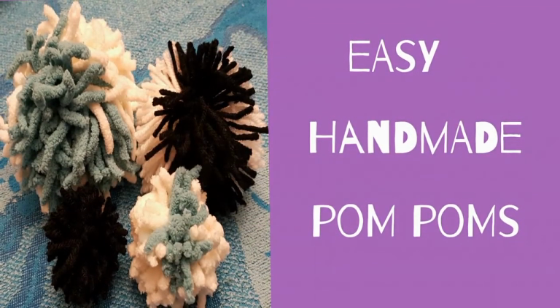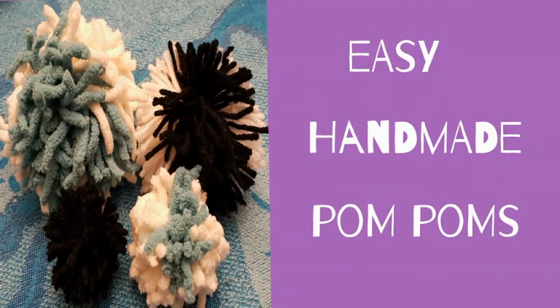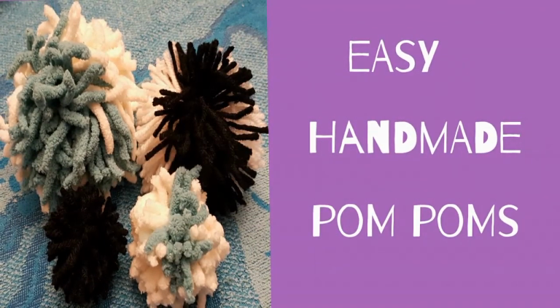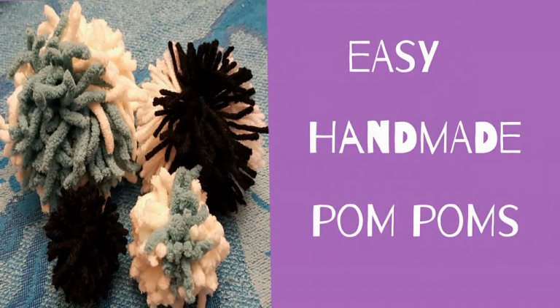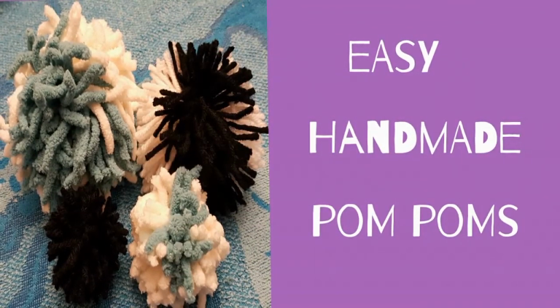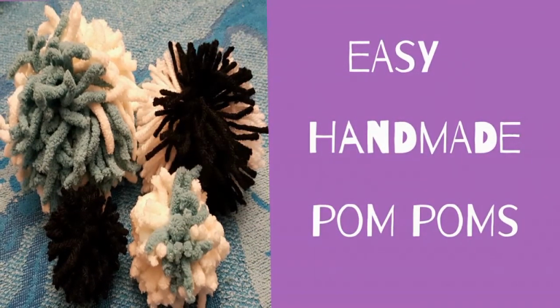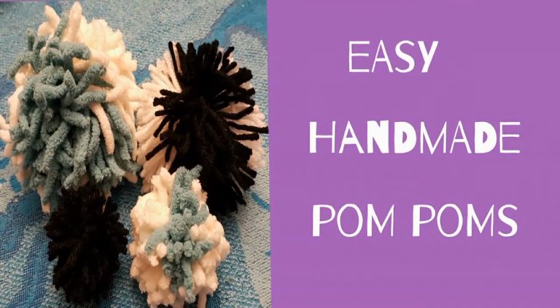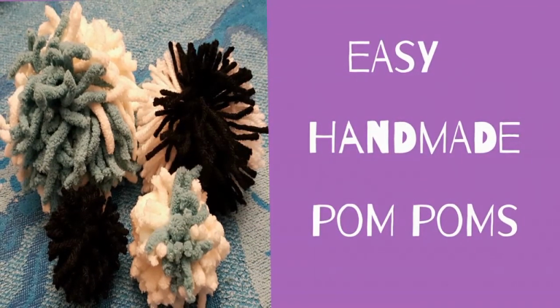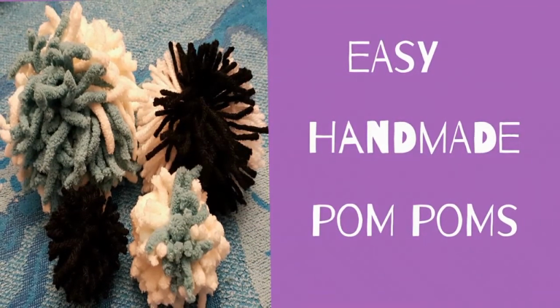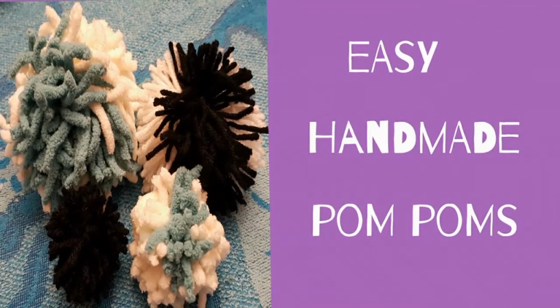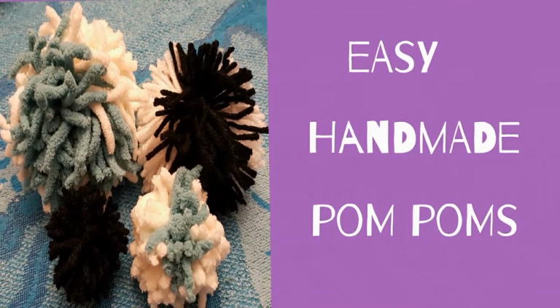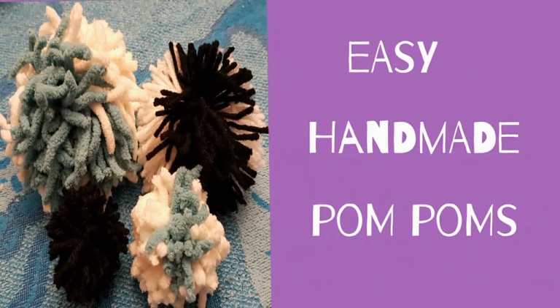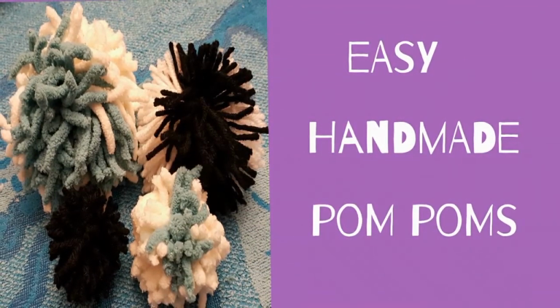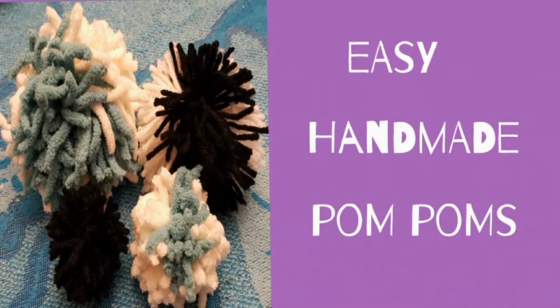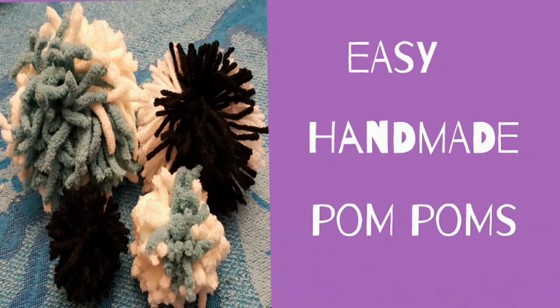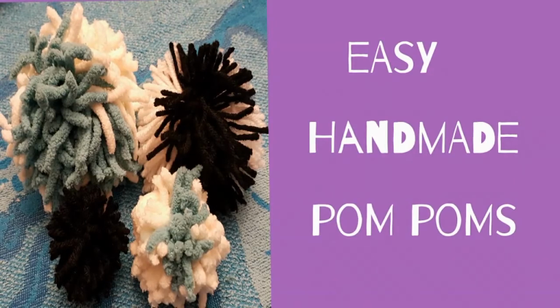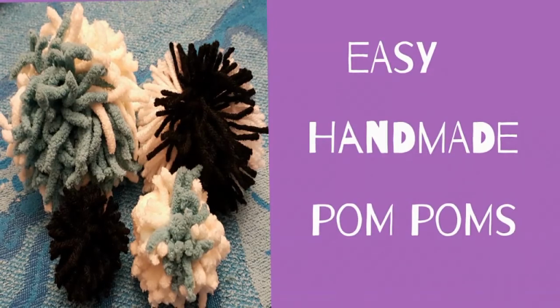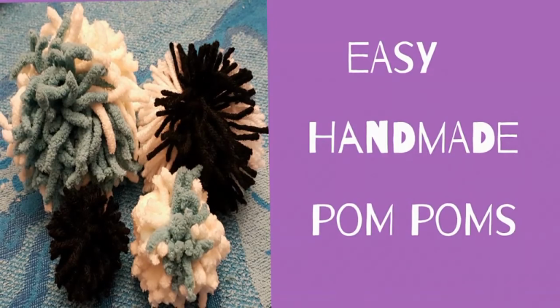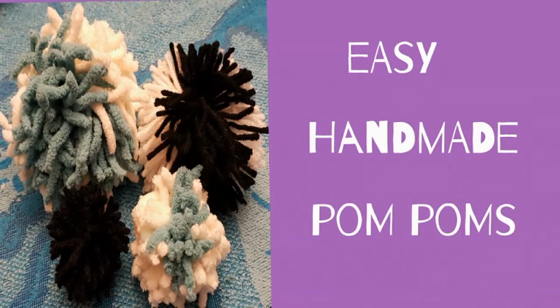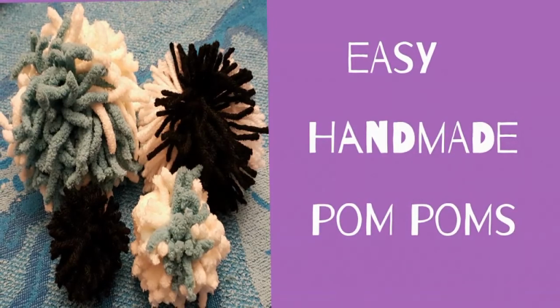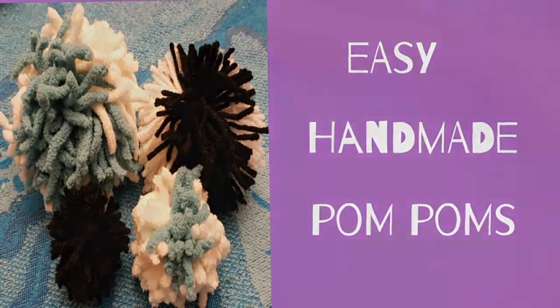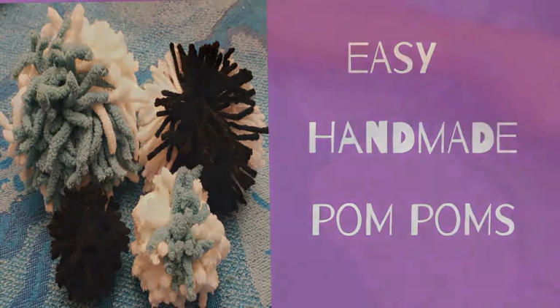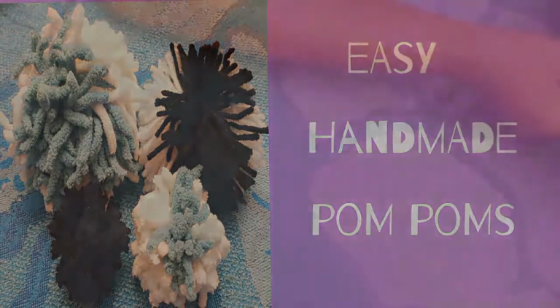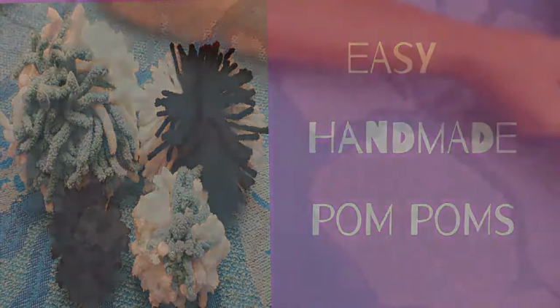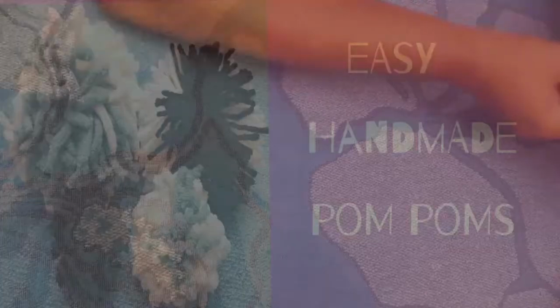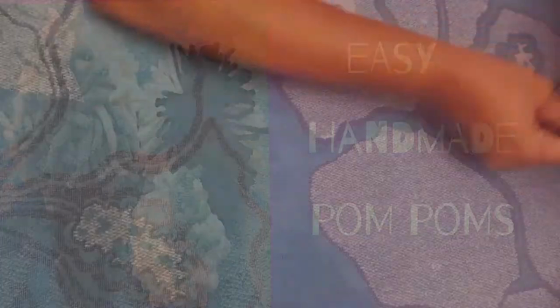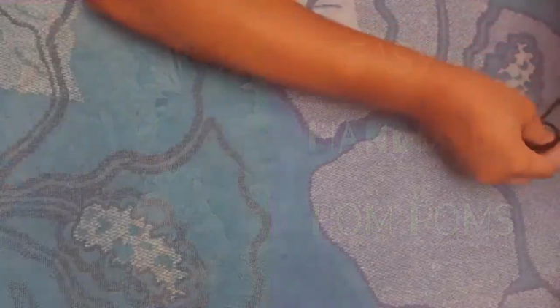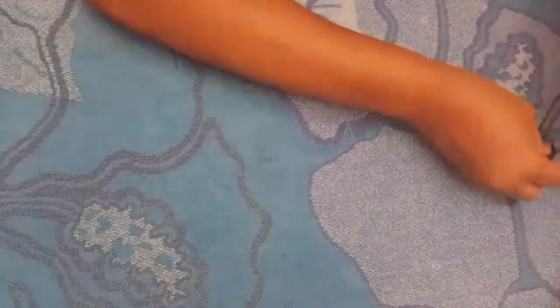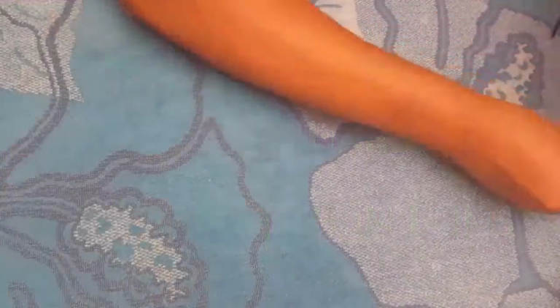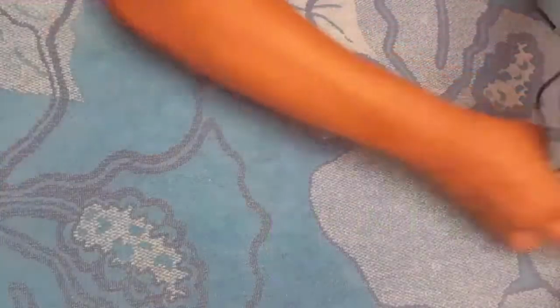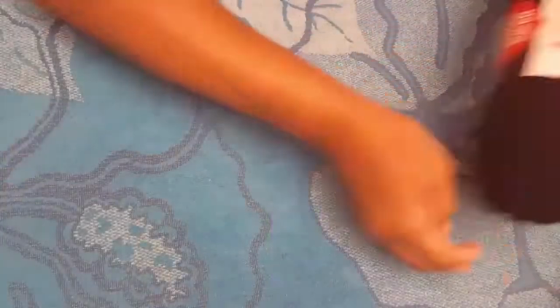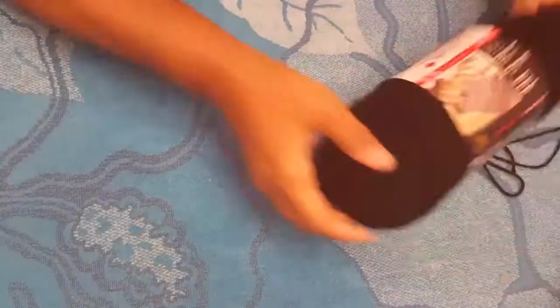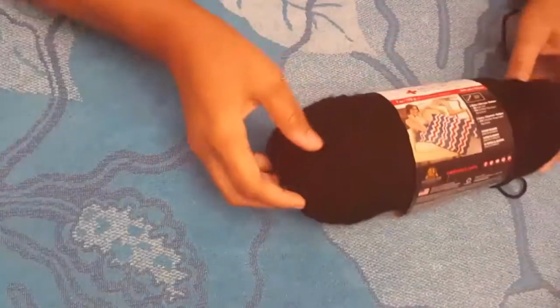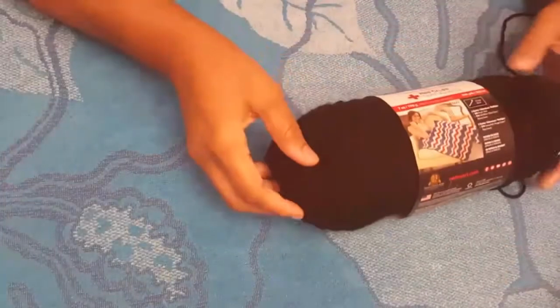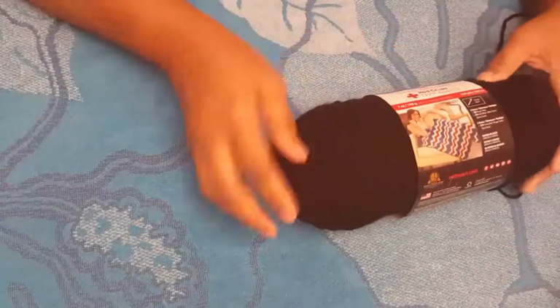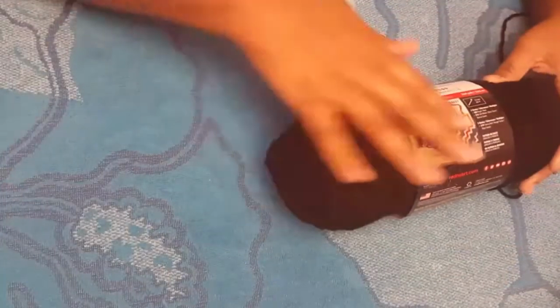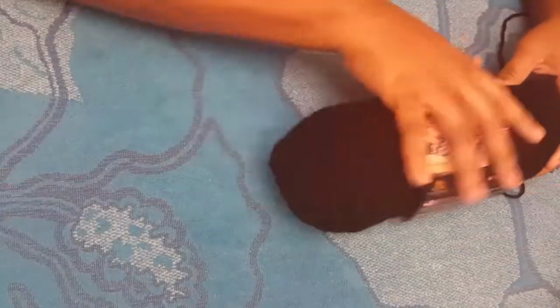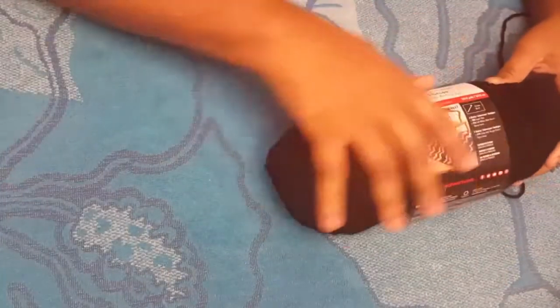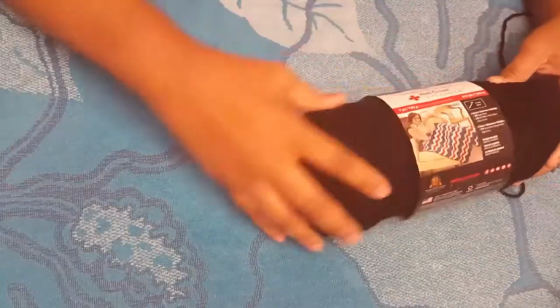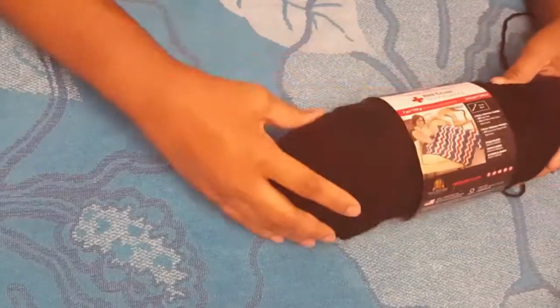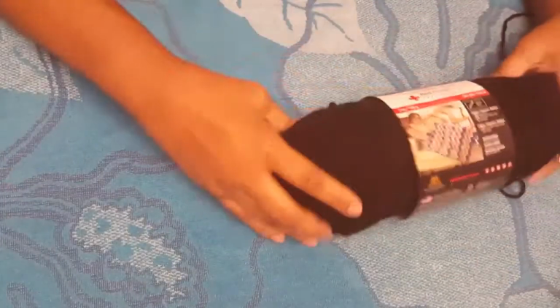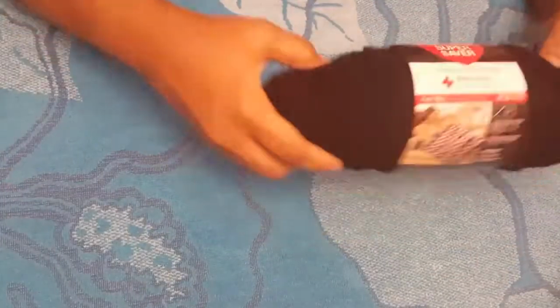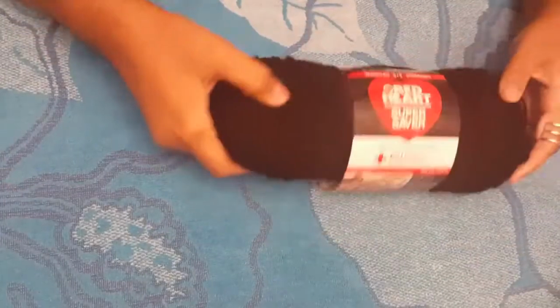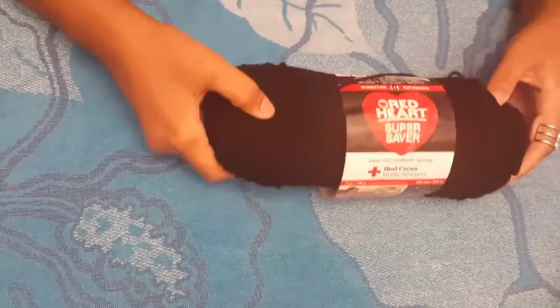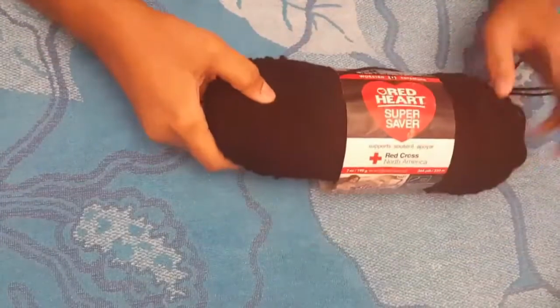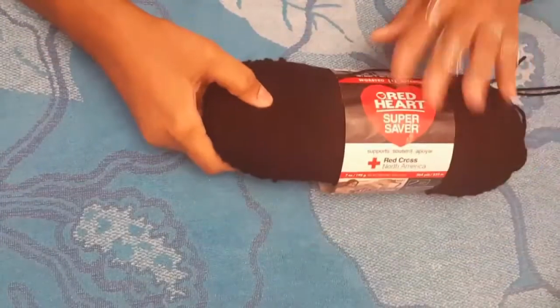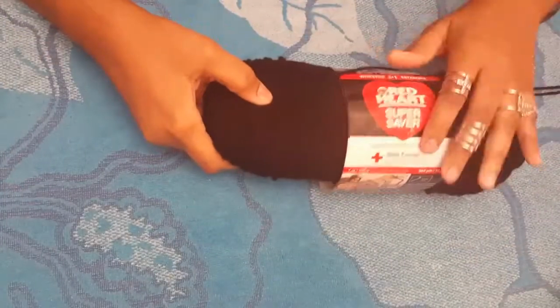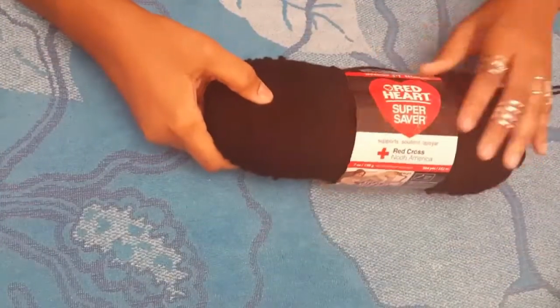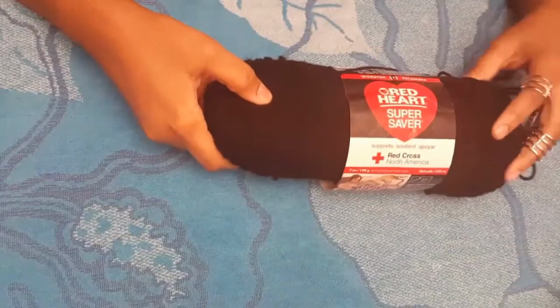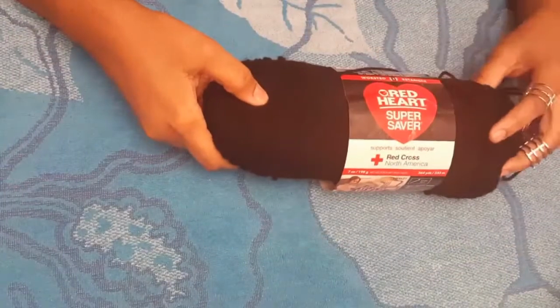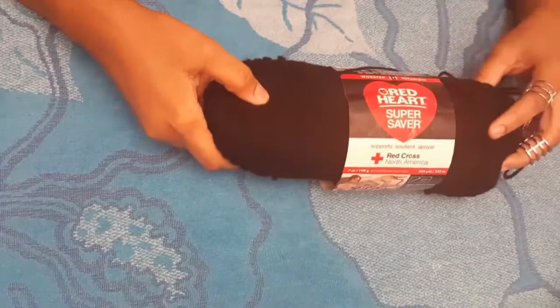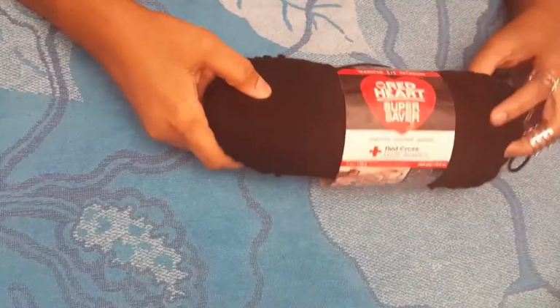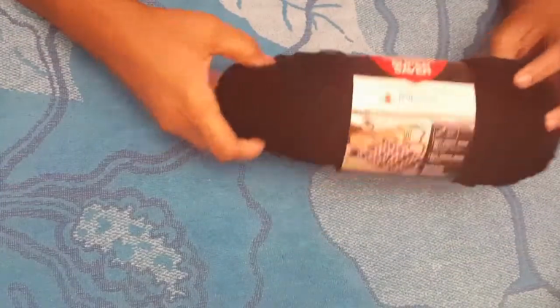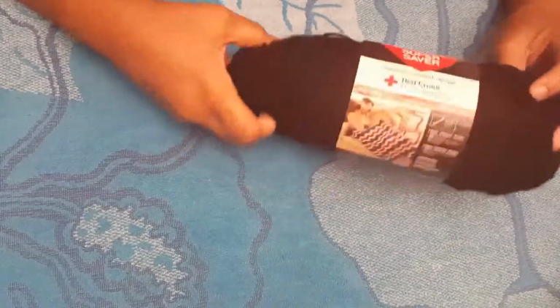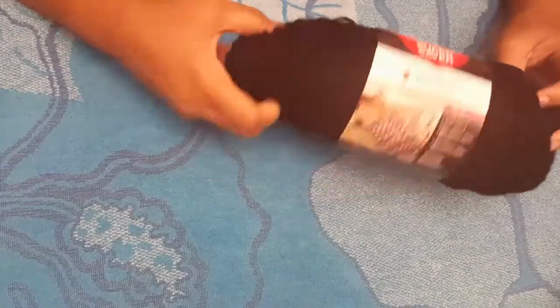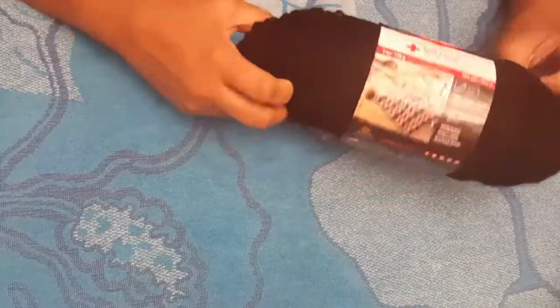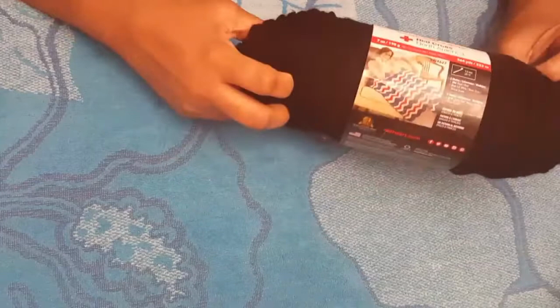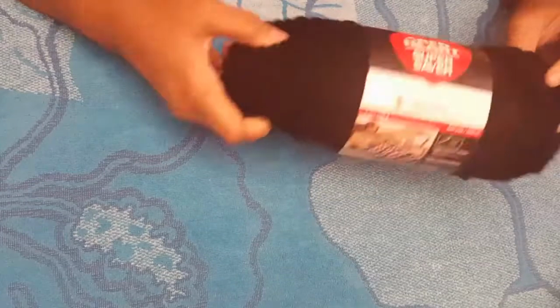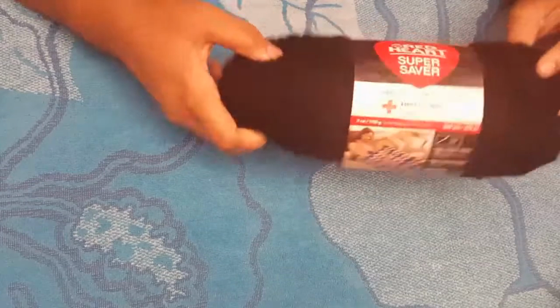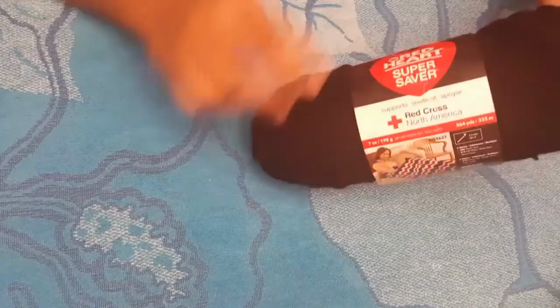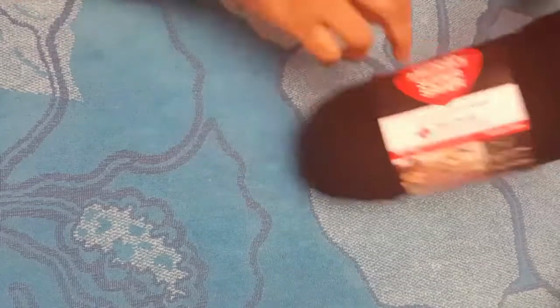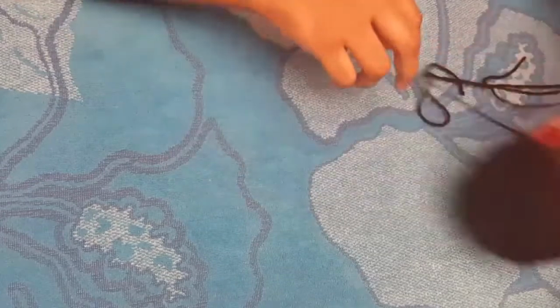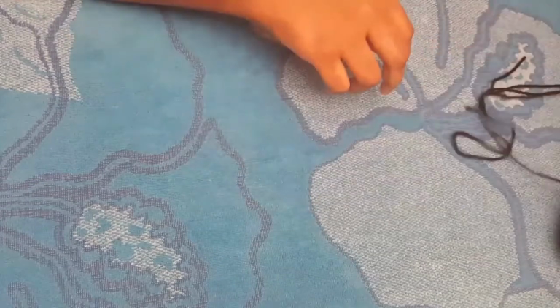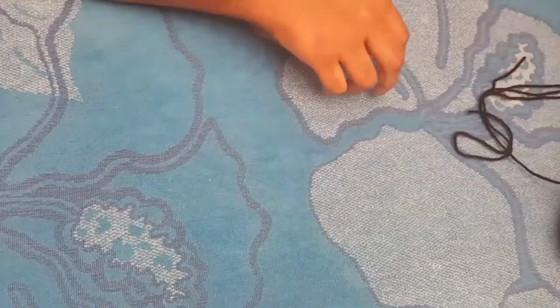Today we will be doing pom-poms. You will need yarn, any color of your choice.